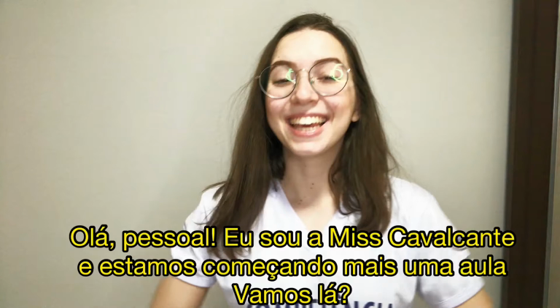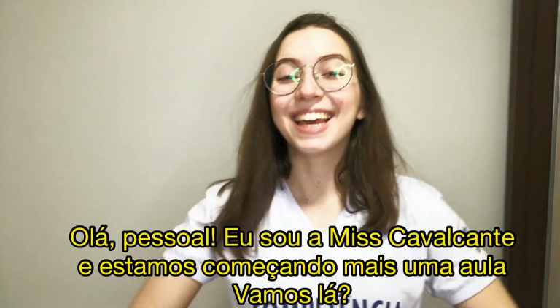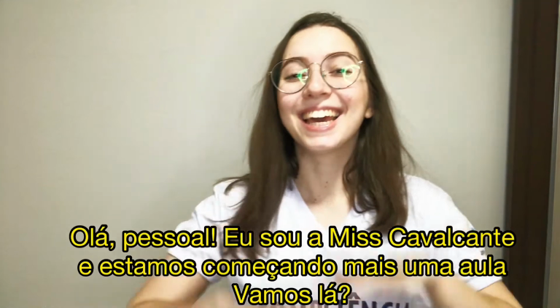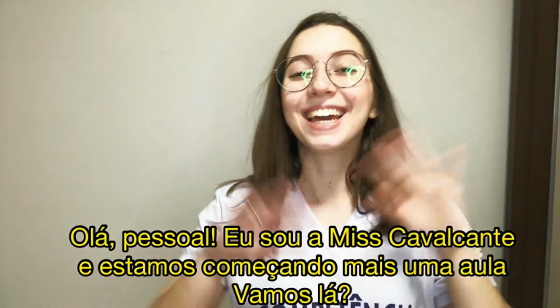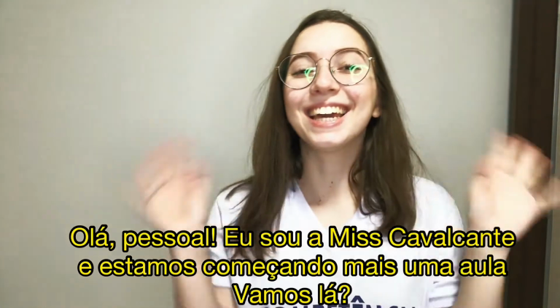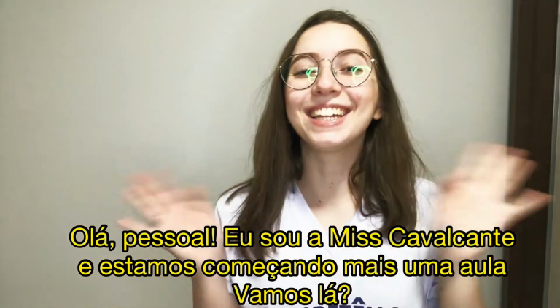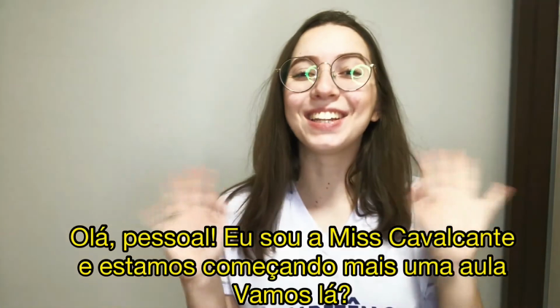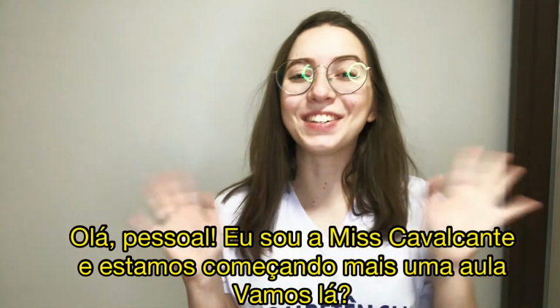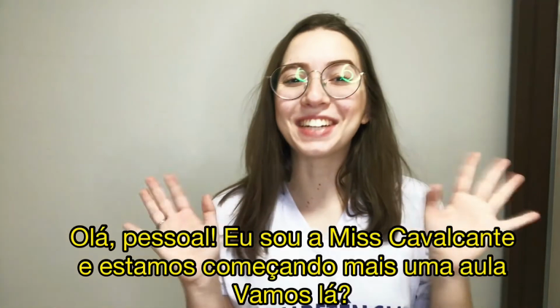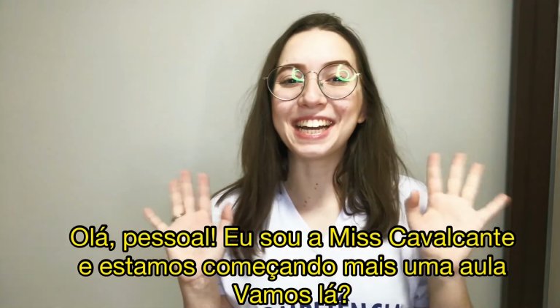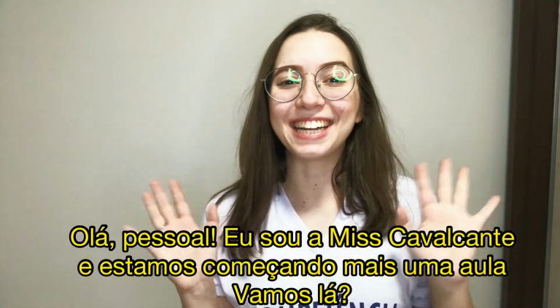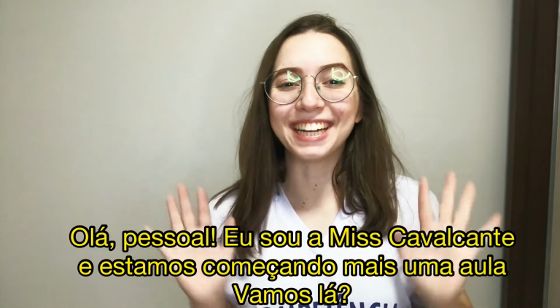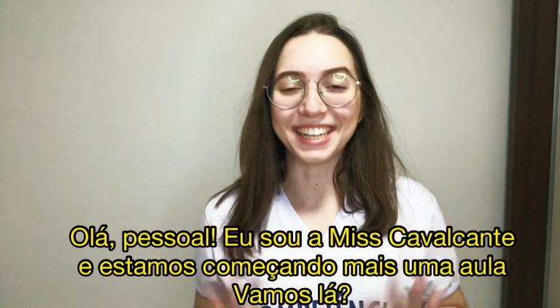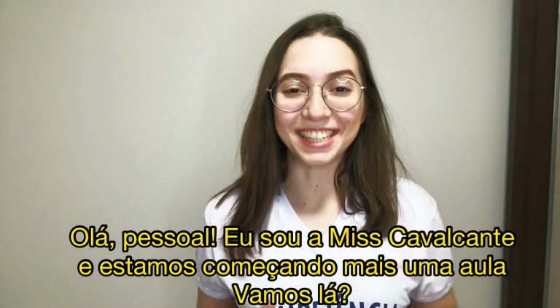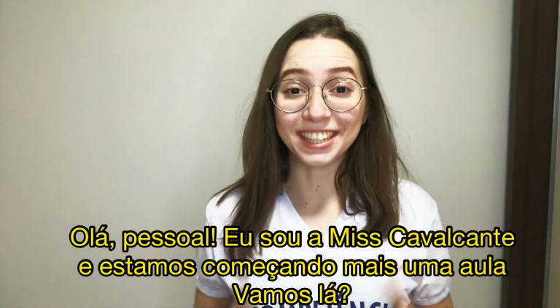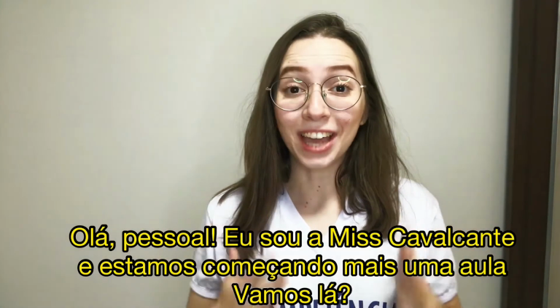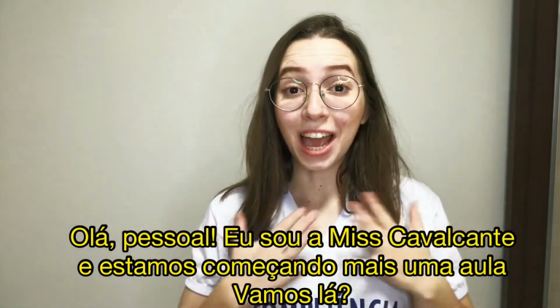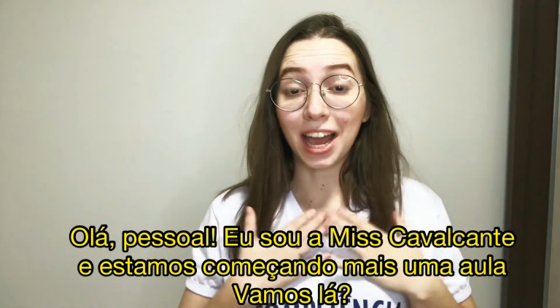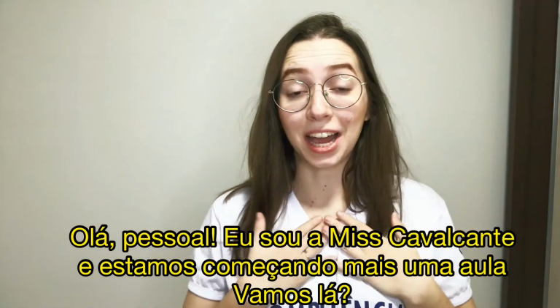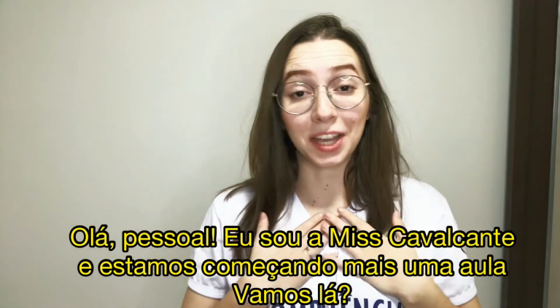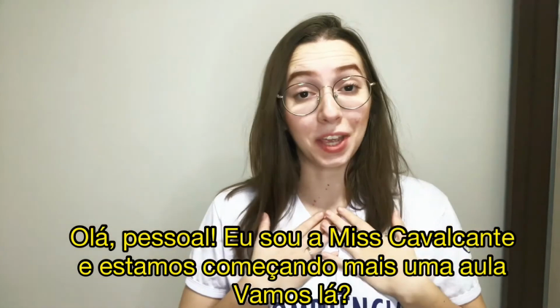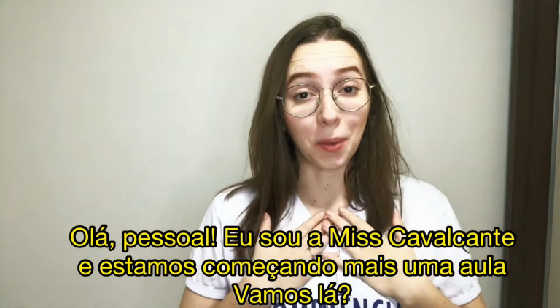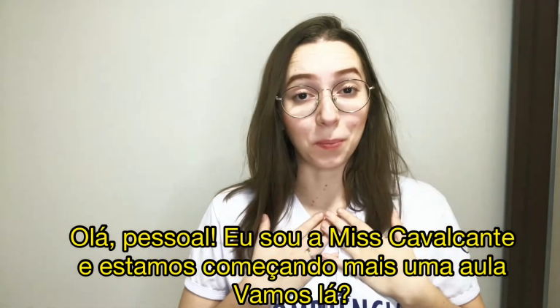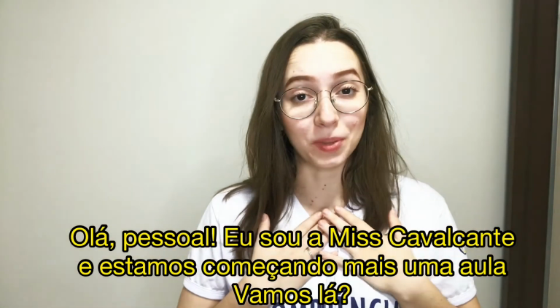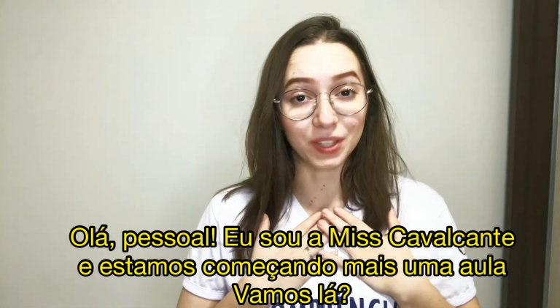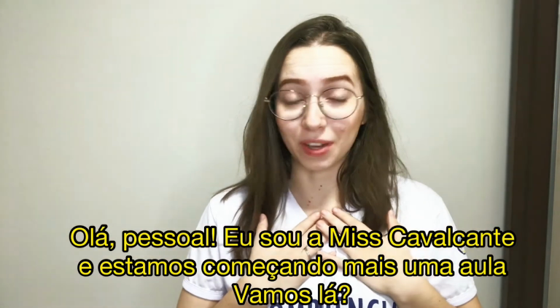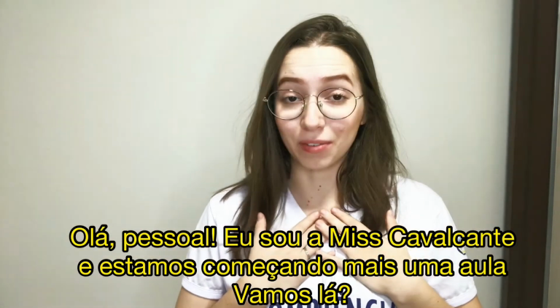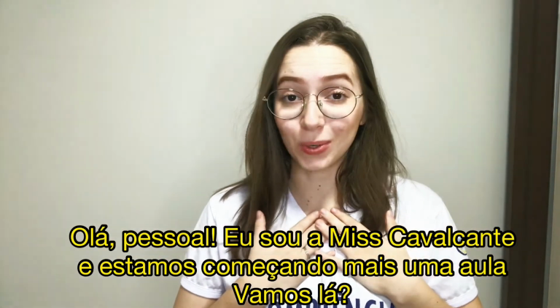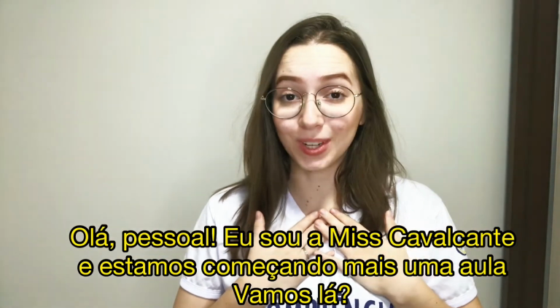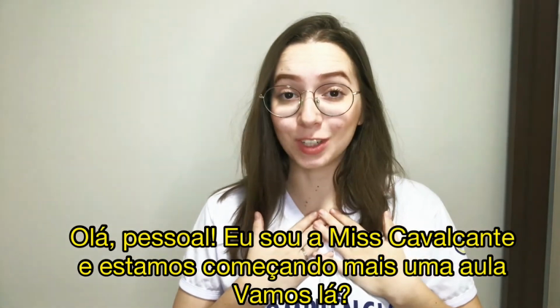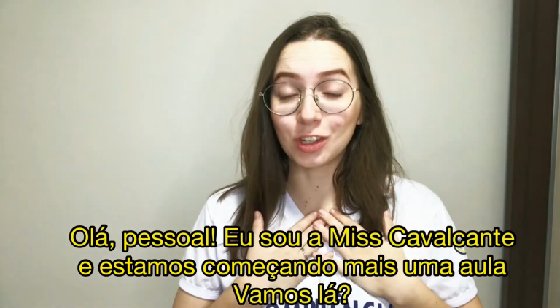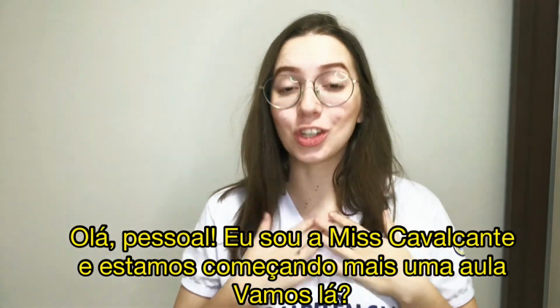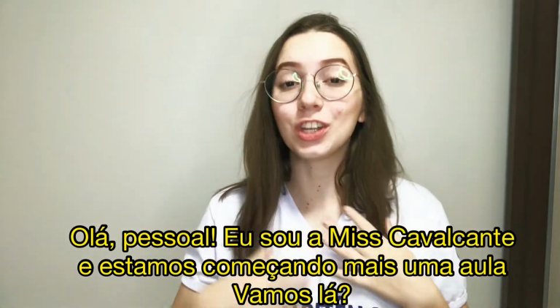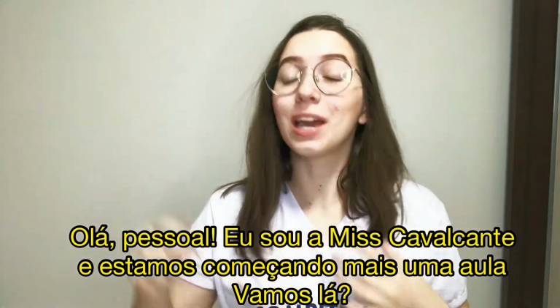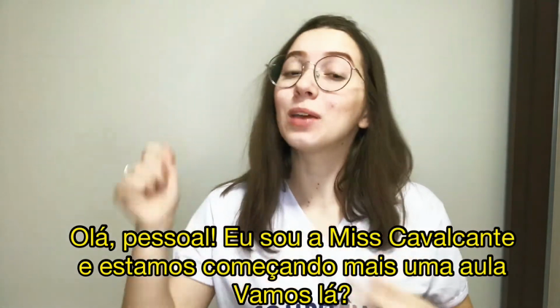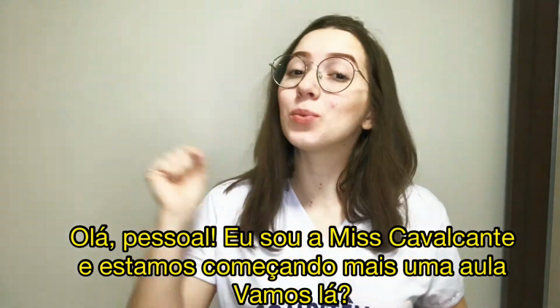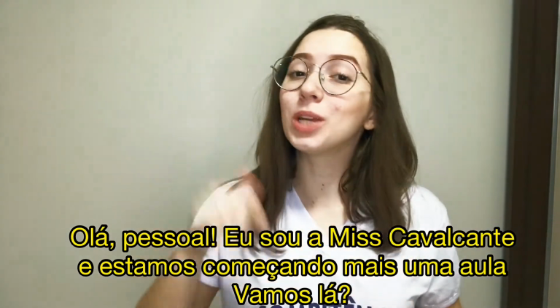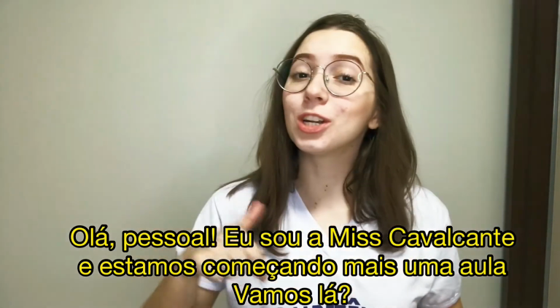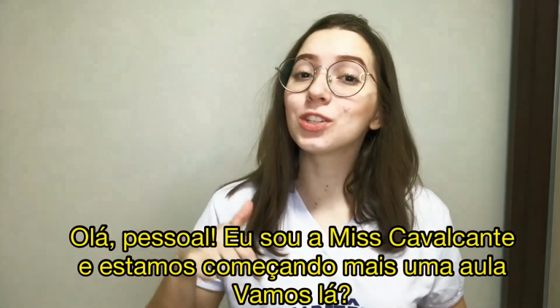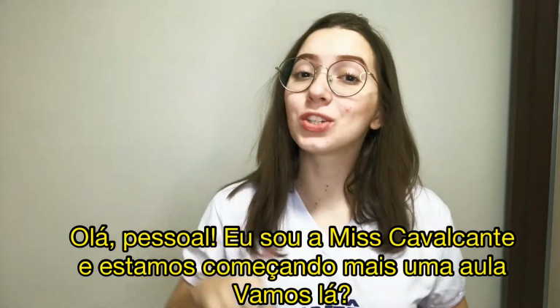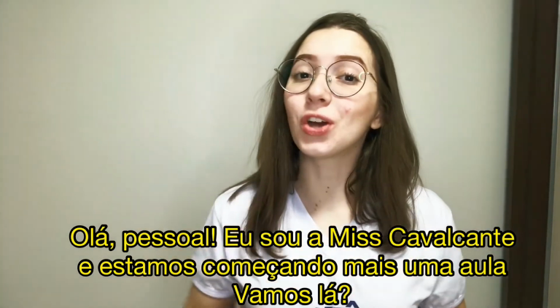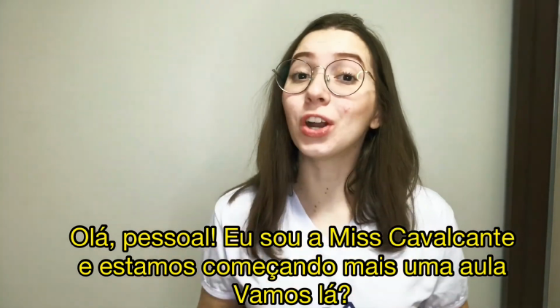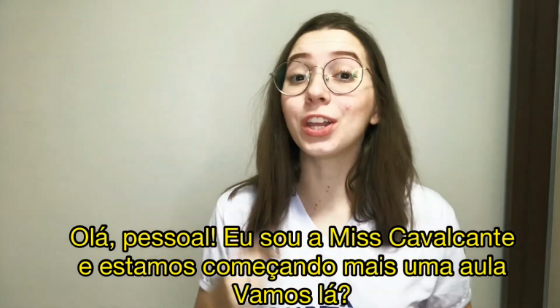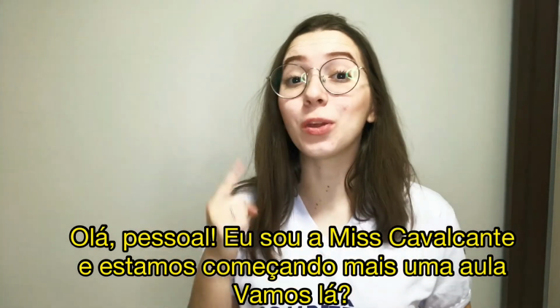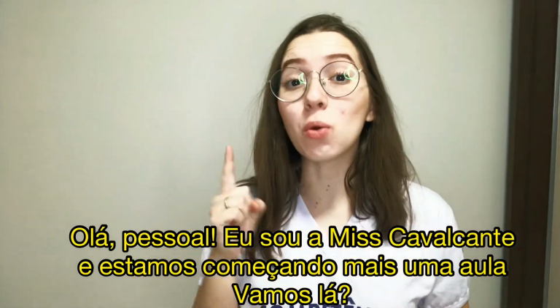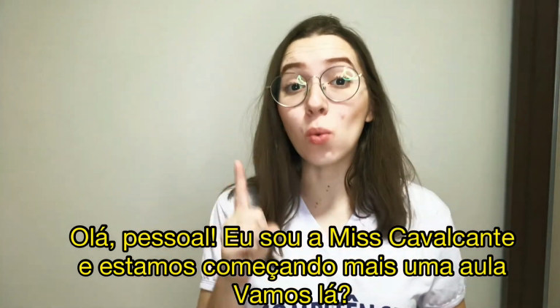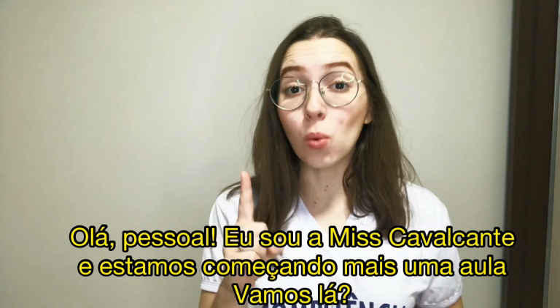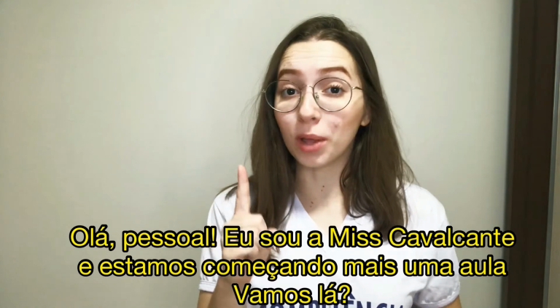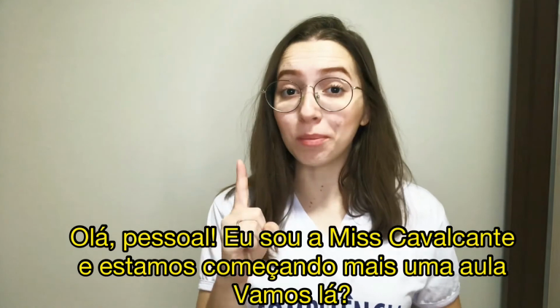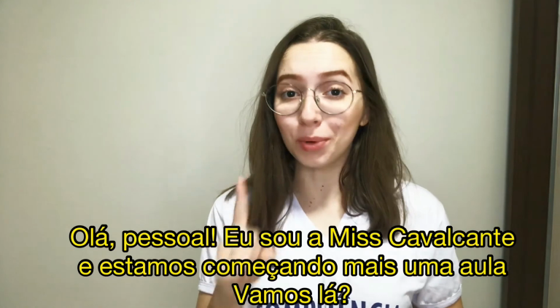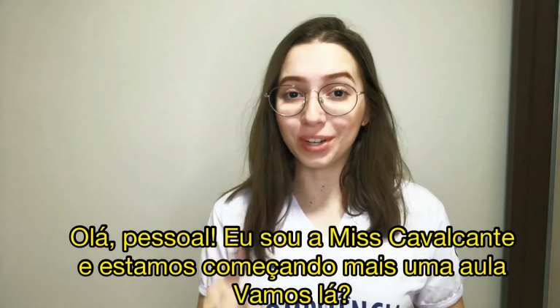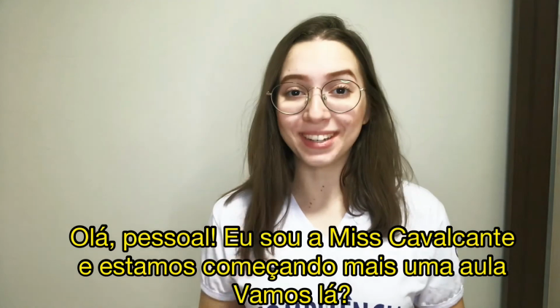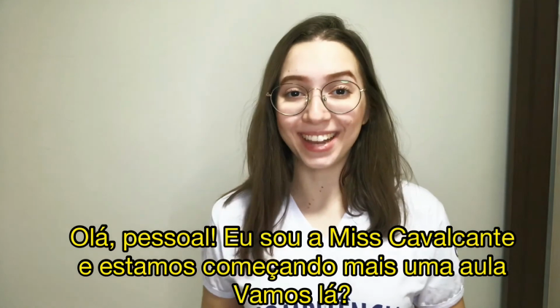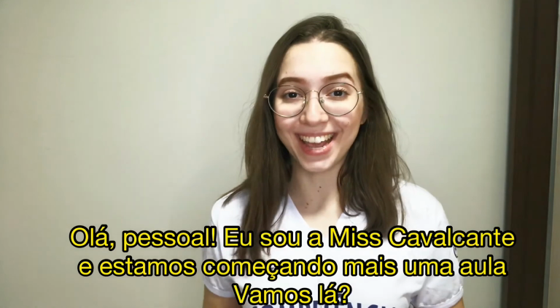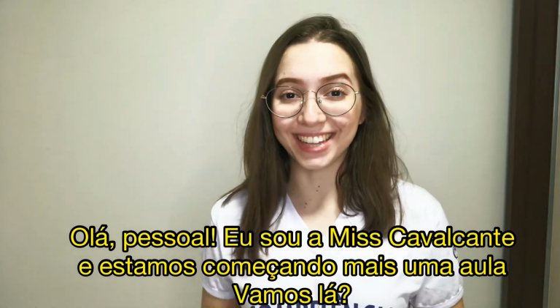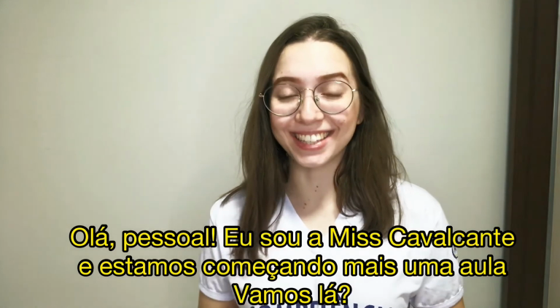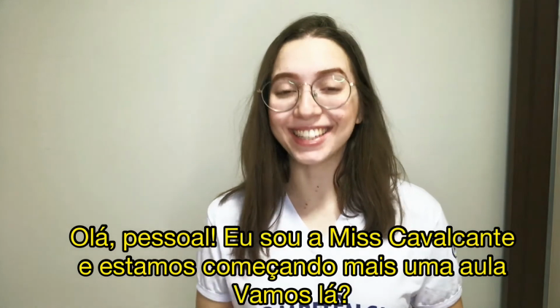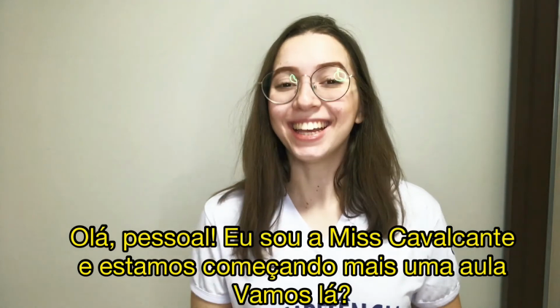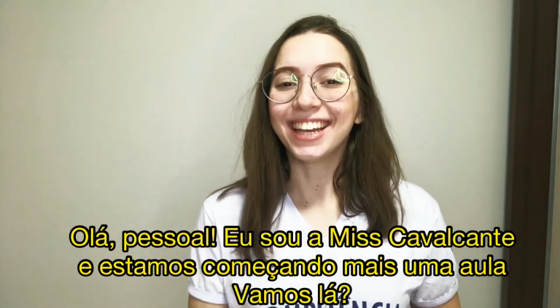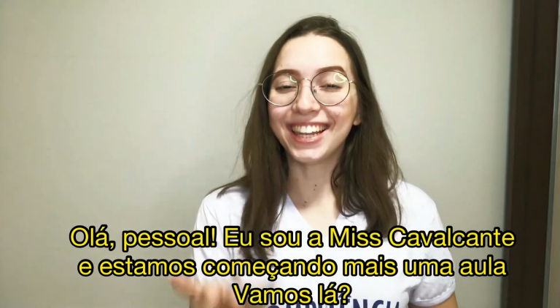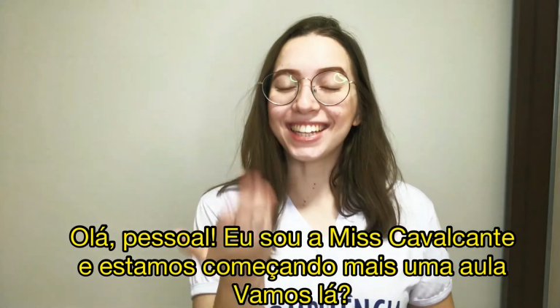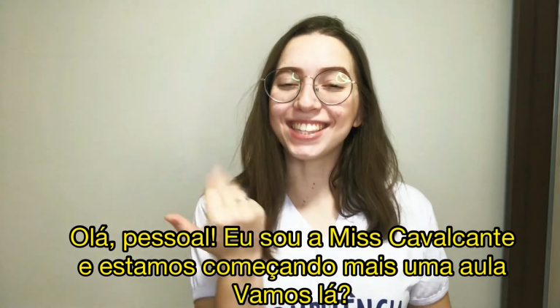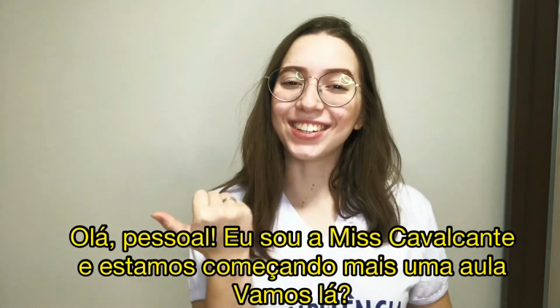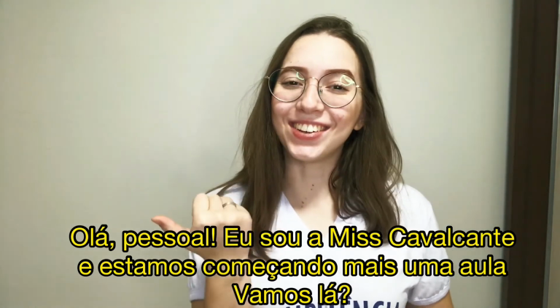Hello, guys! I am Miss Cavalcanti and we are starting one more class. Let's go!